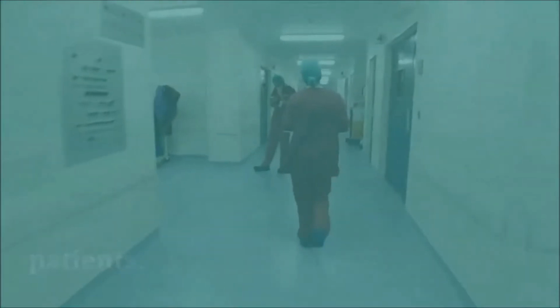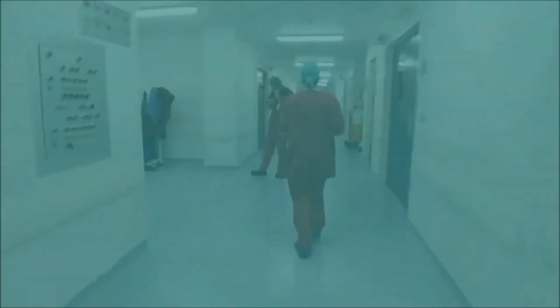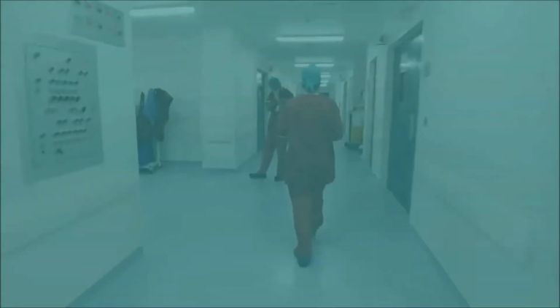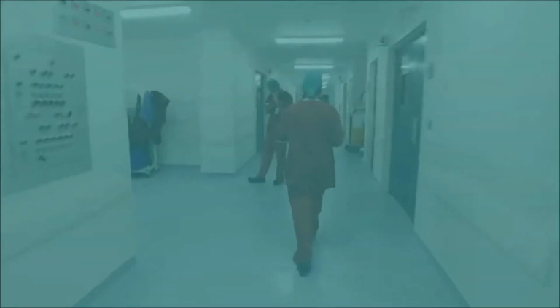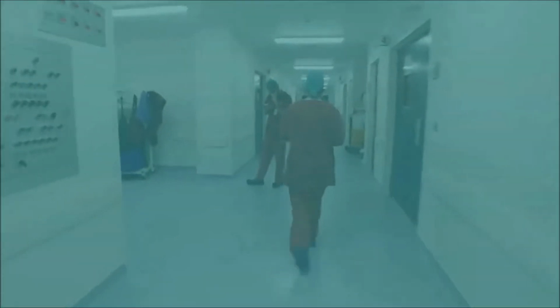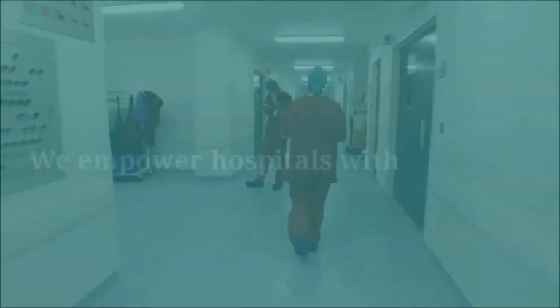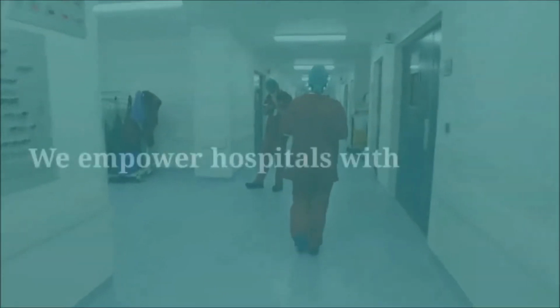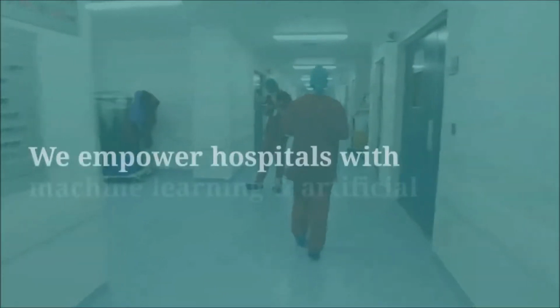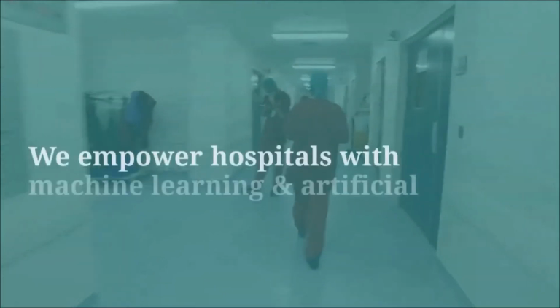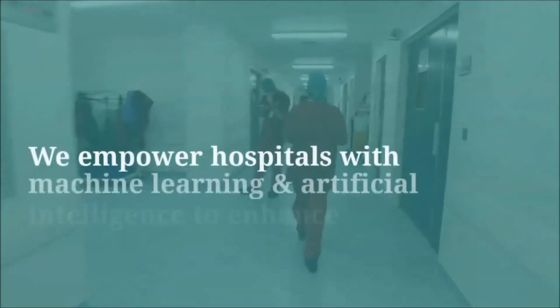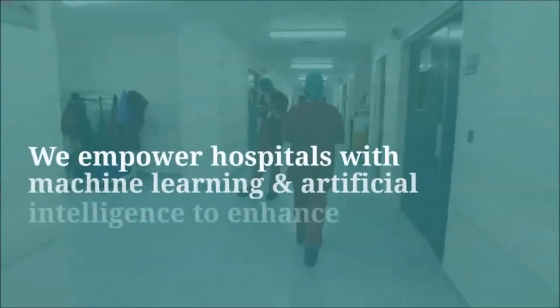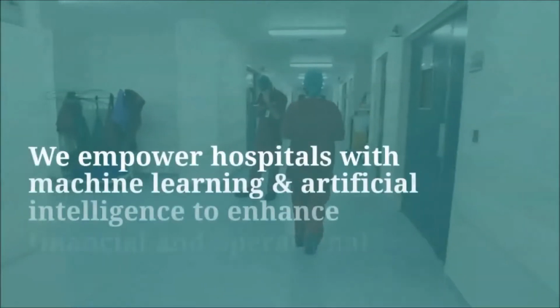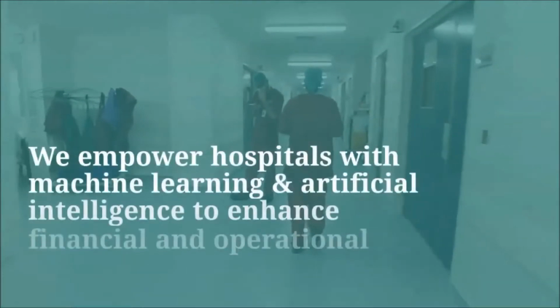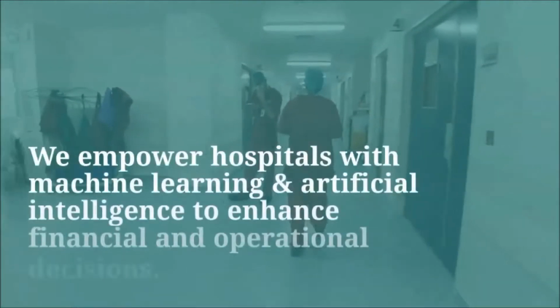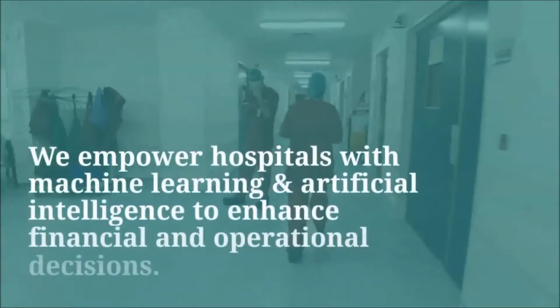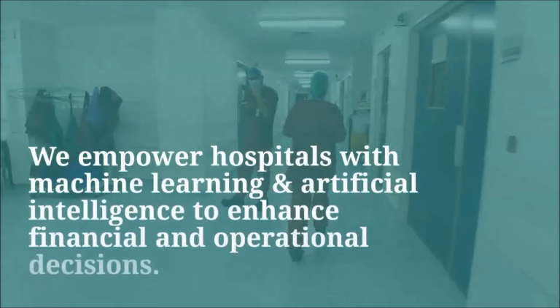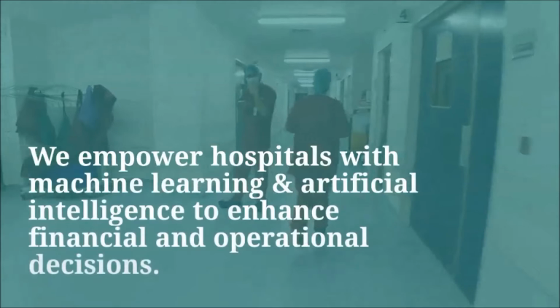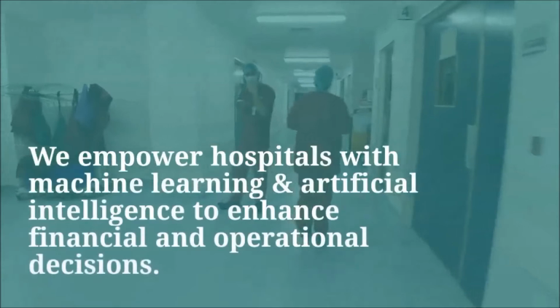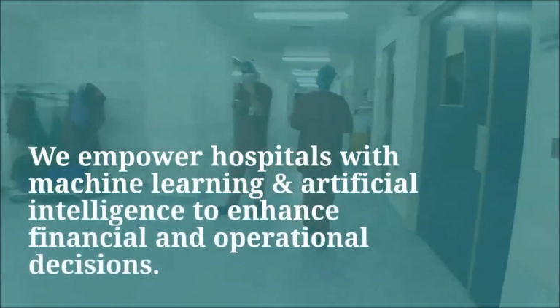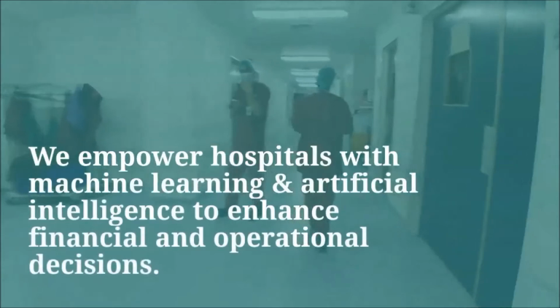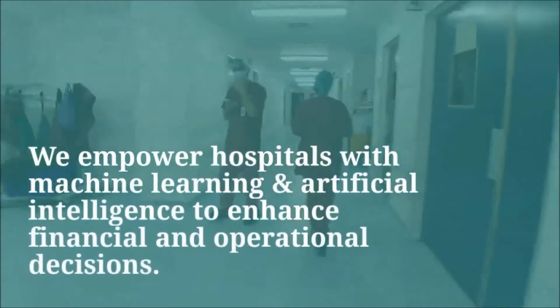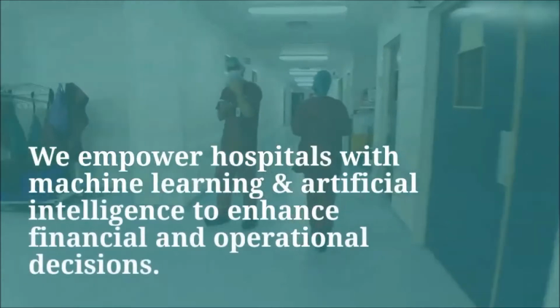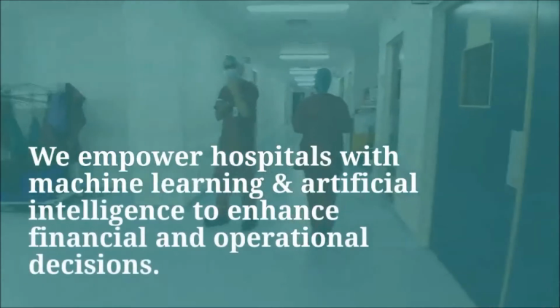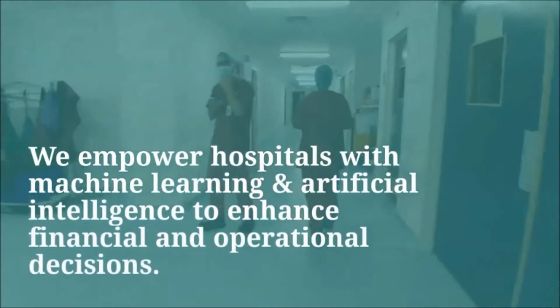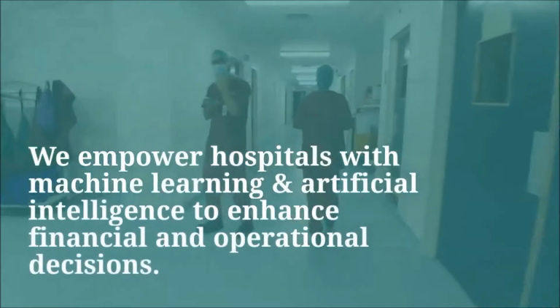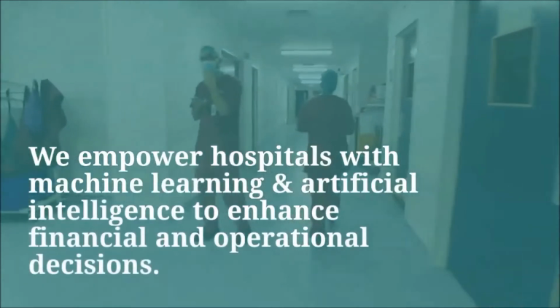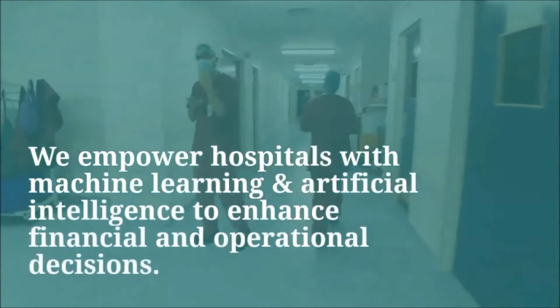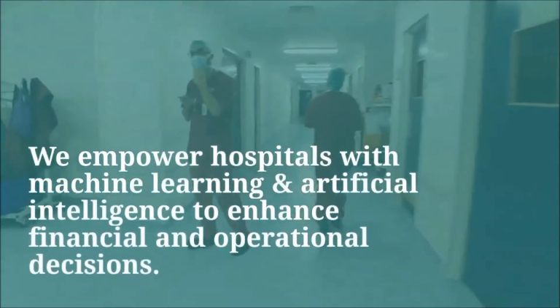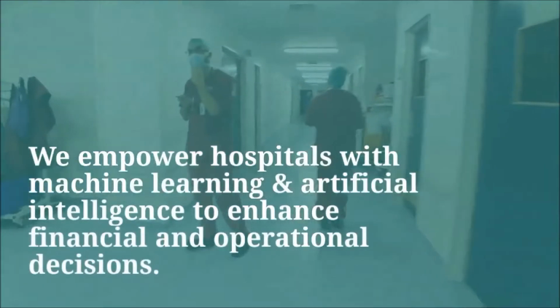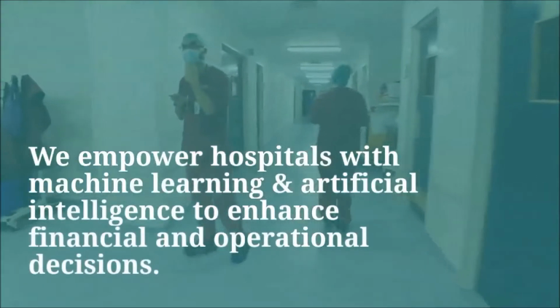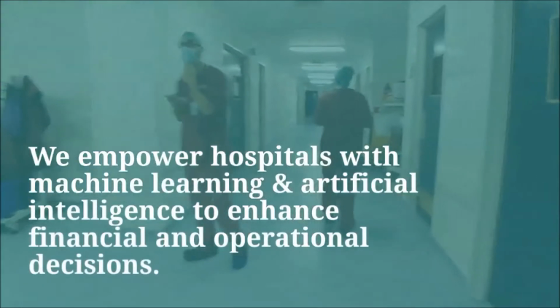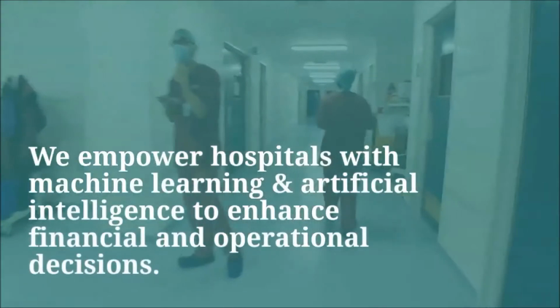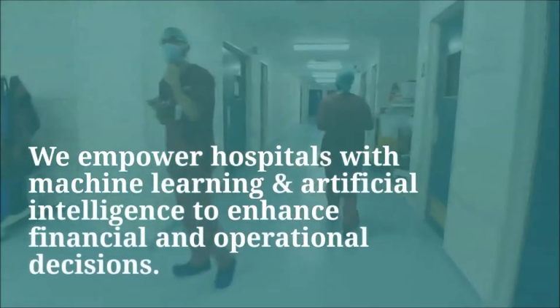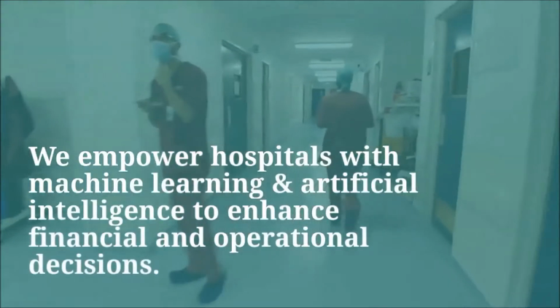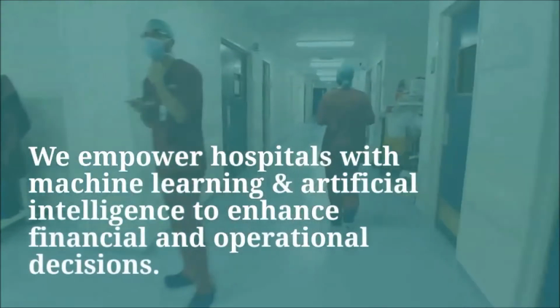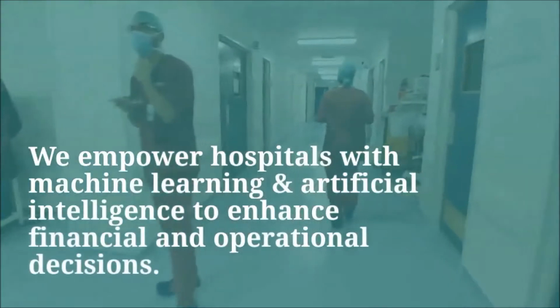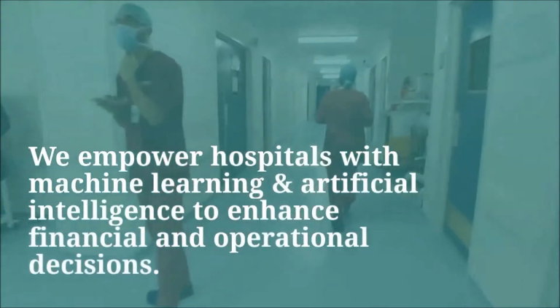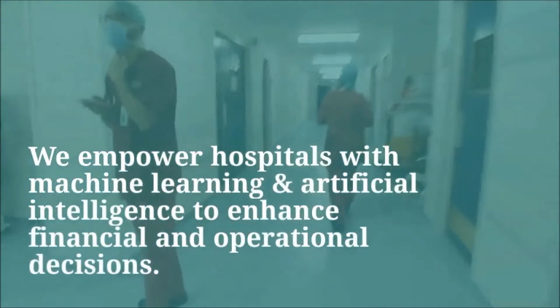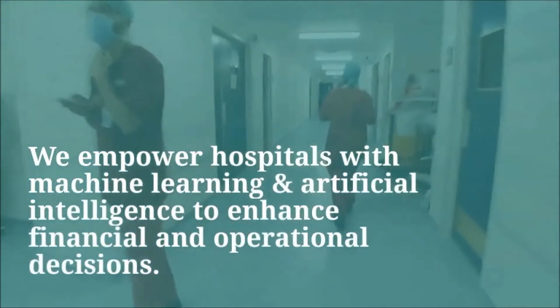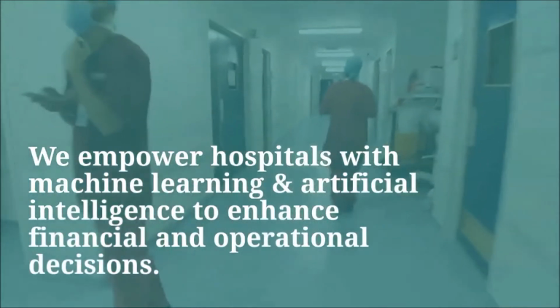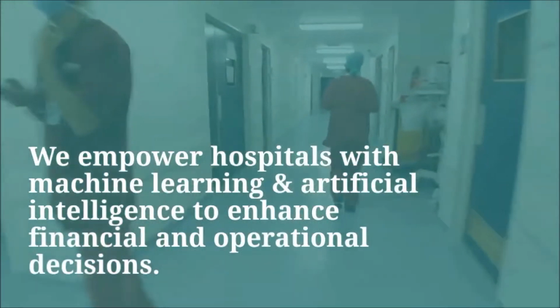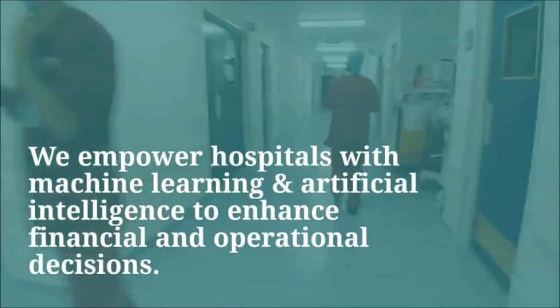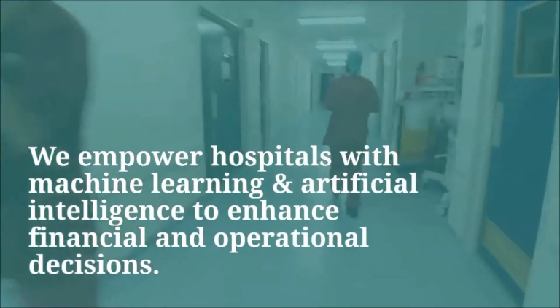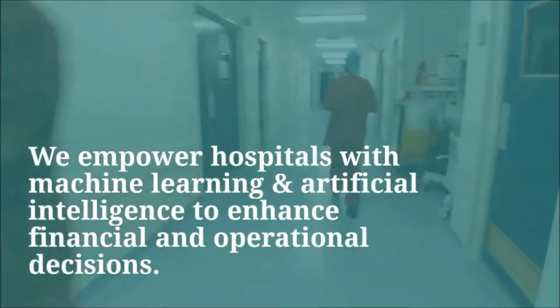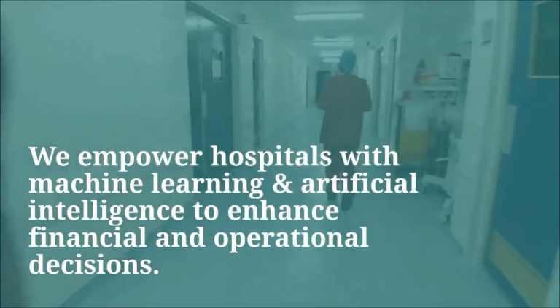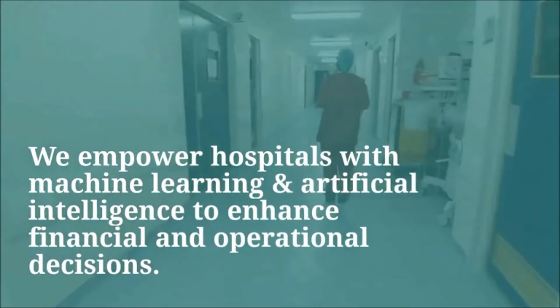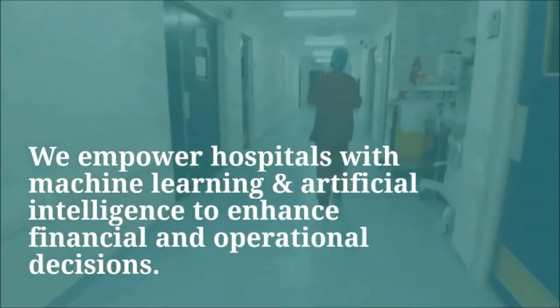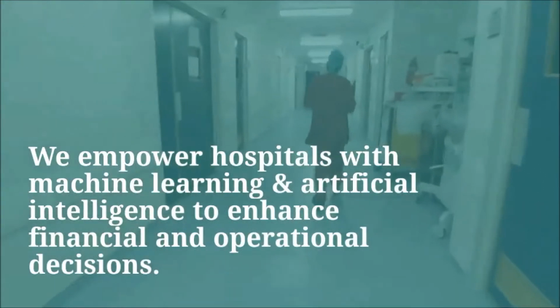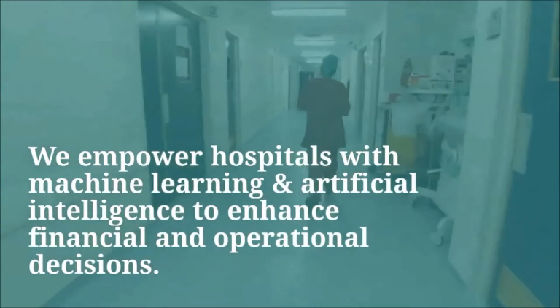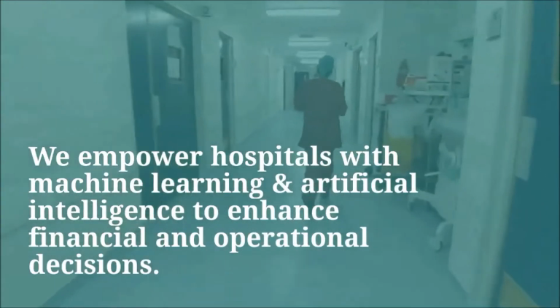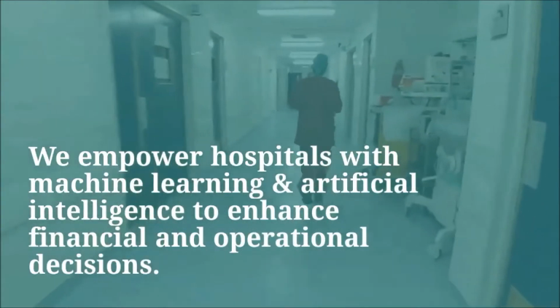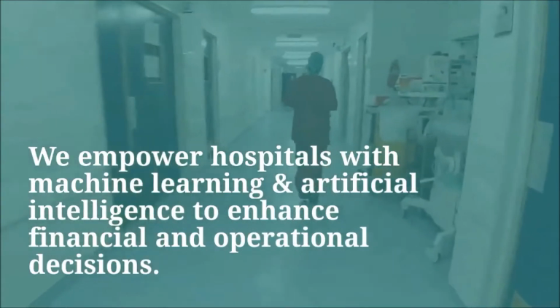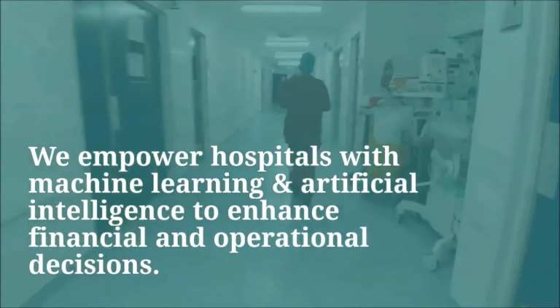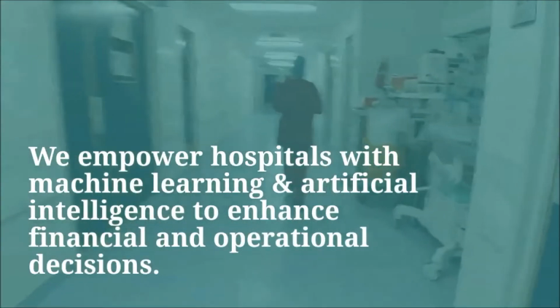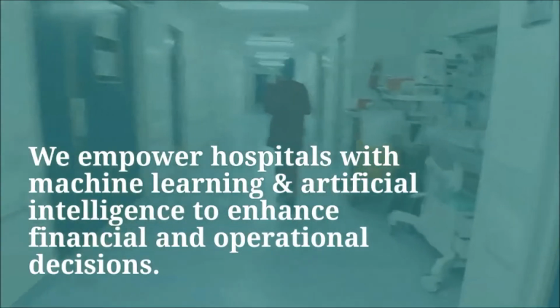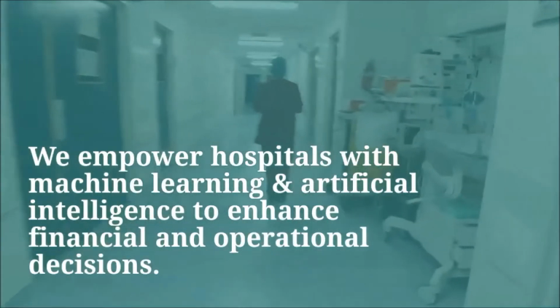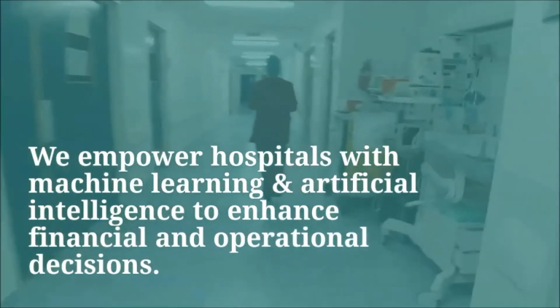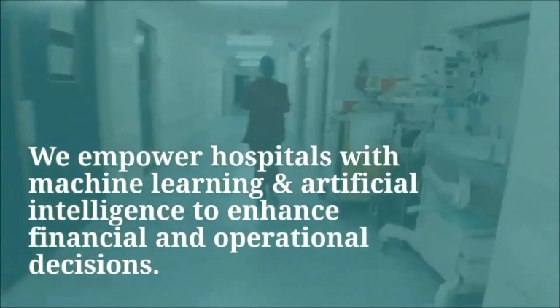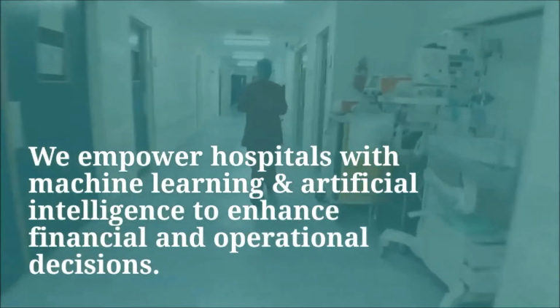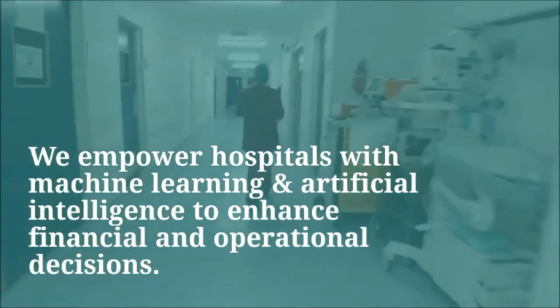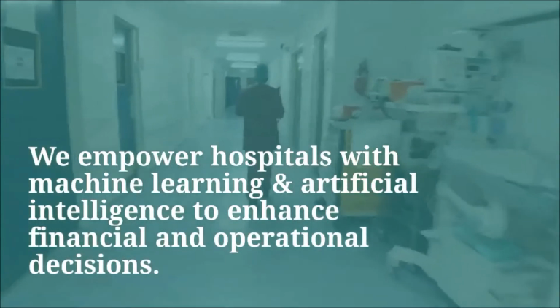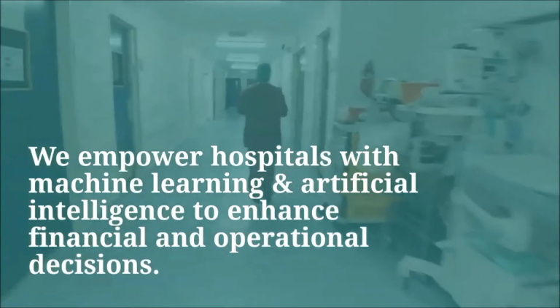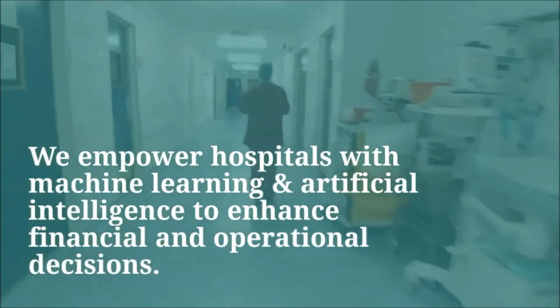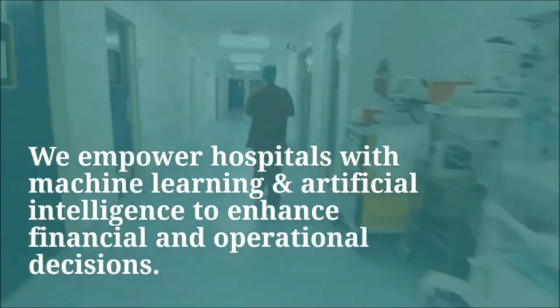Combining AI and machine learning, Logitech leads inventory and data management in hospitals.